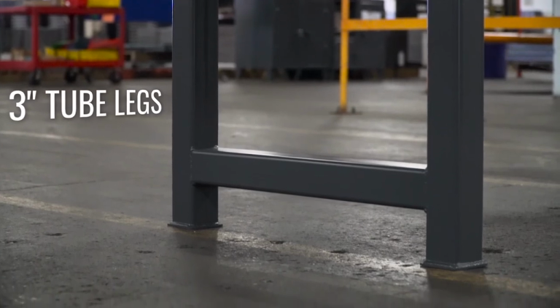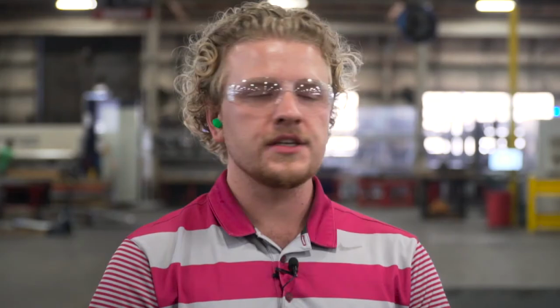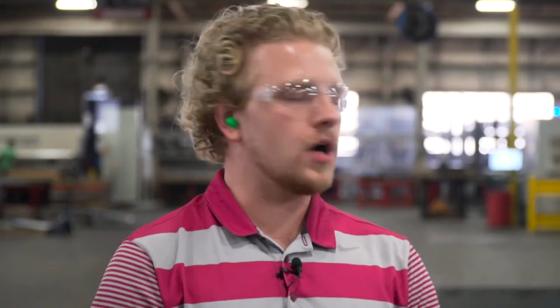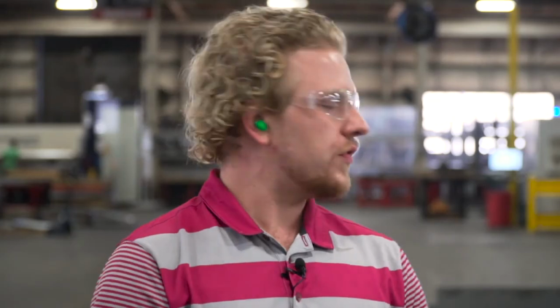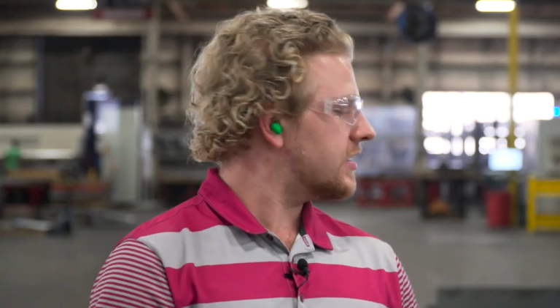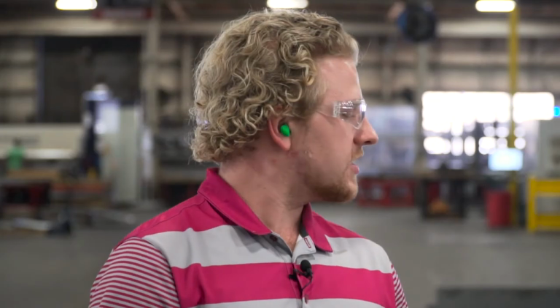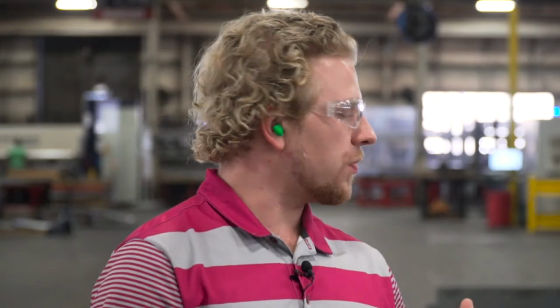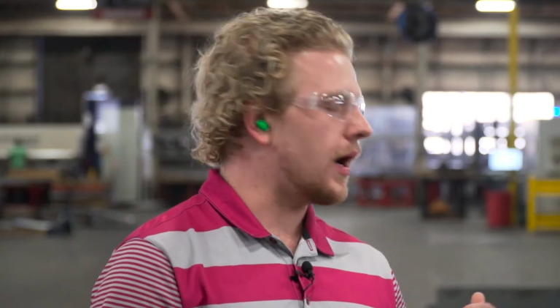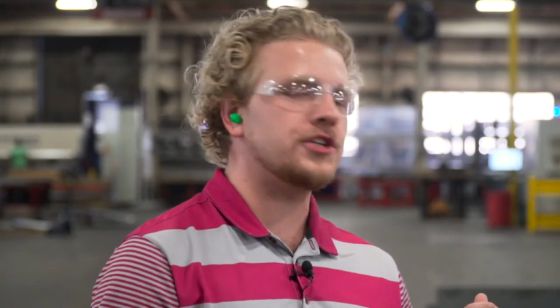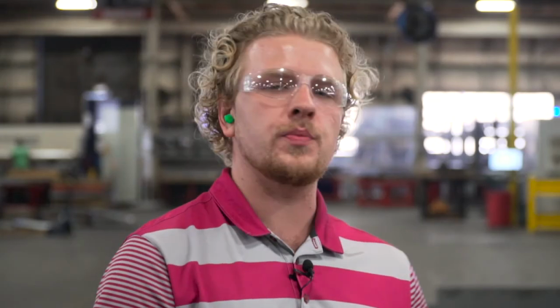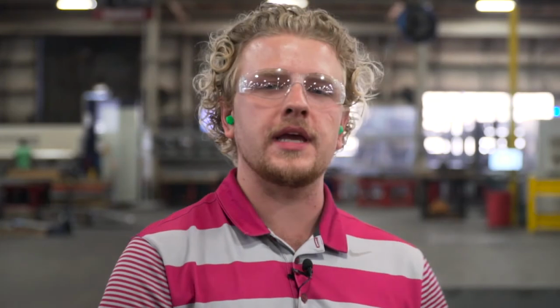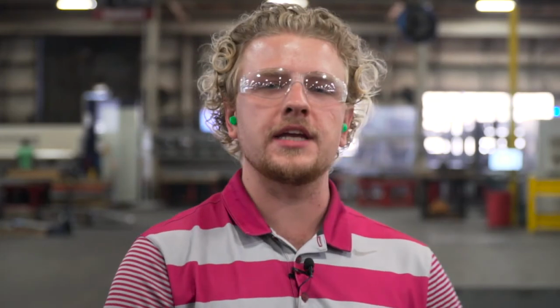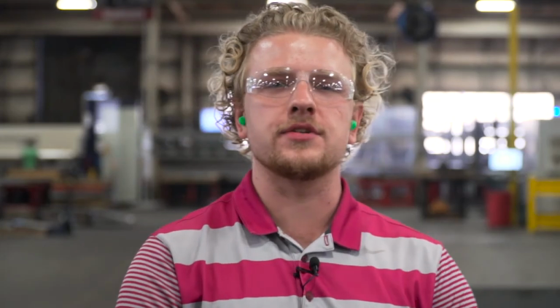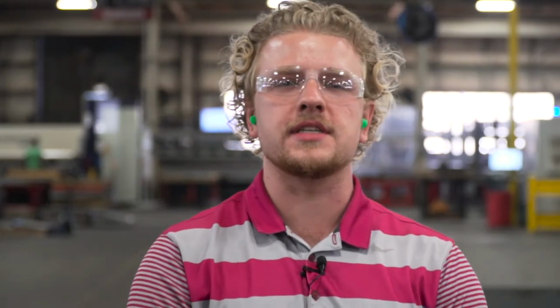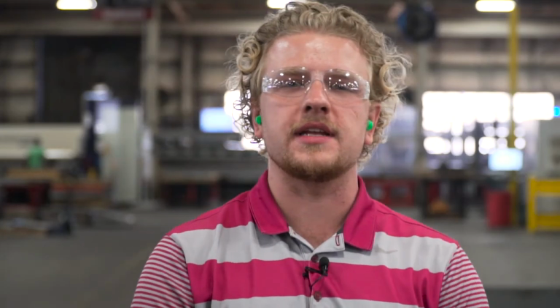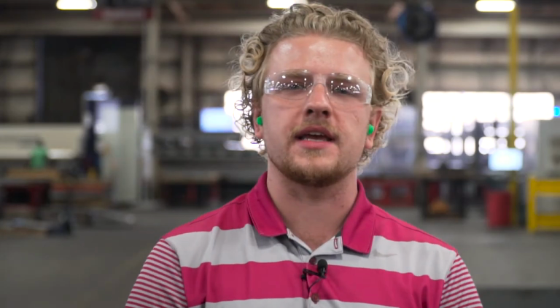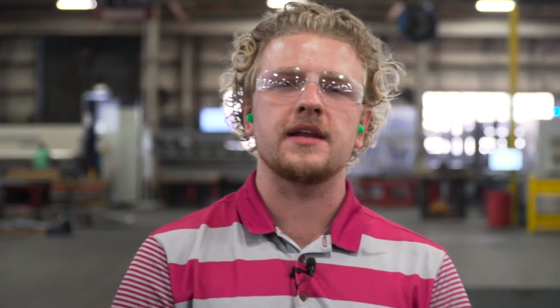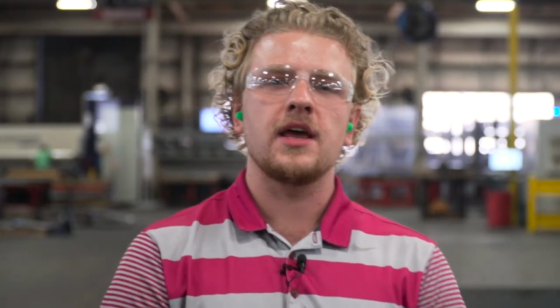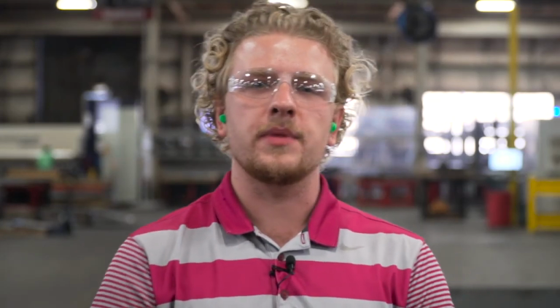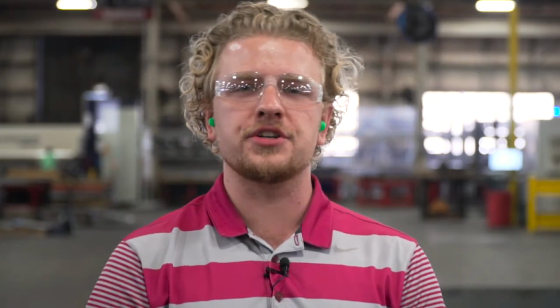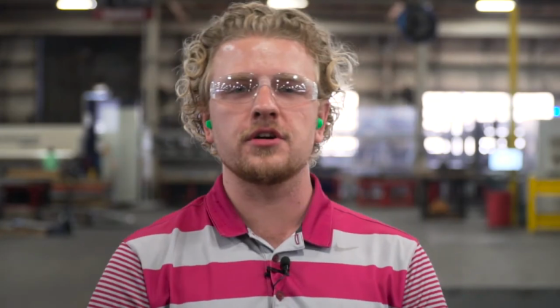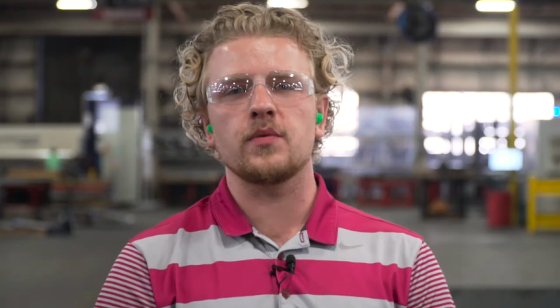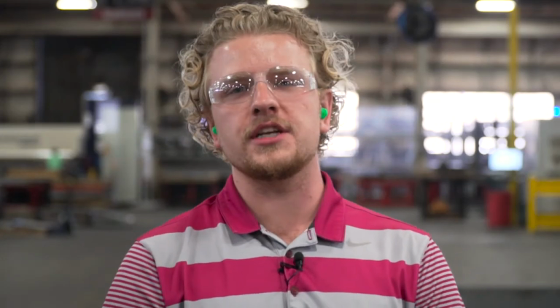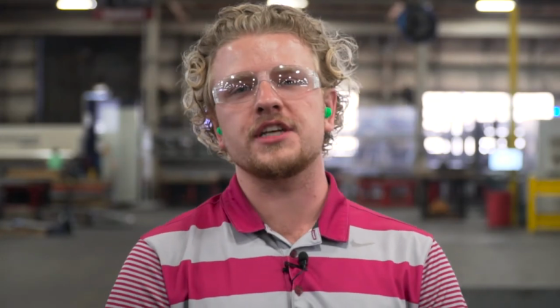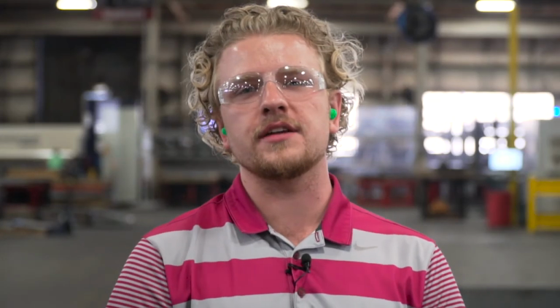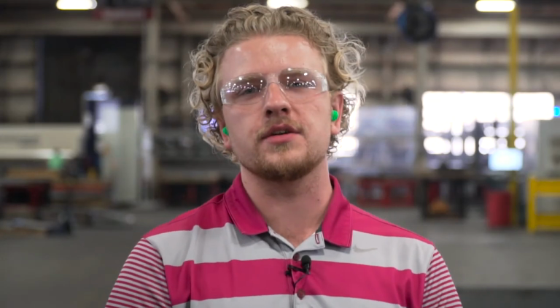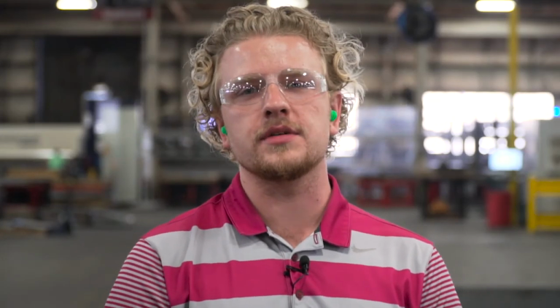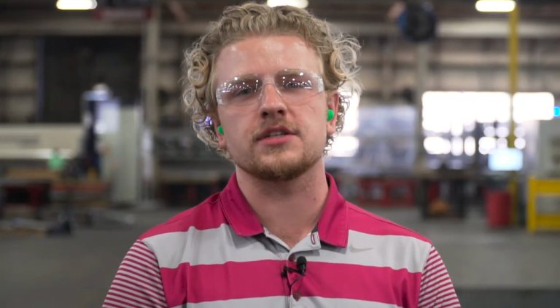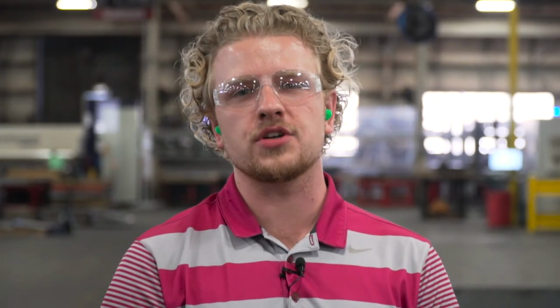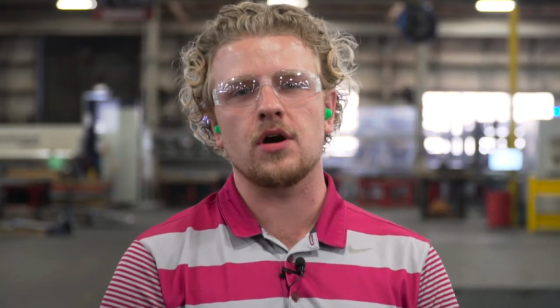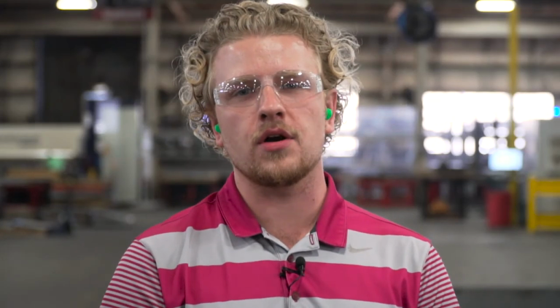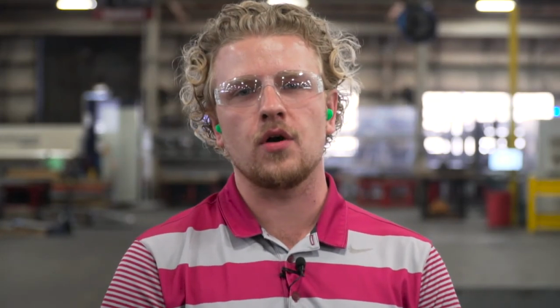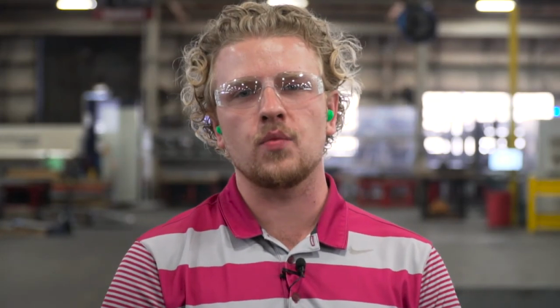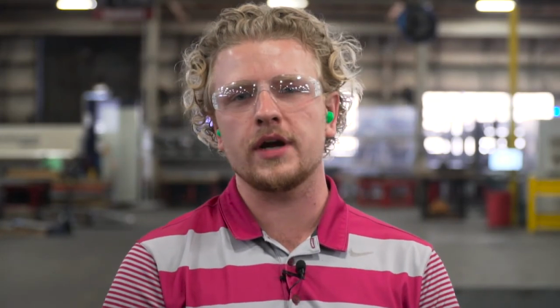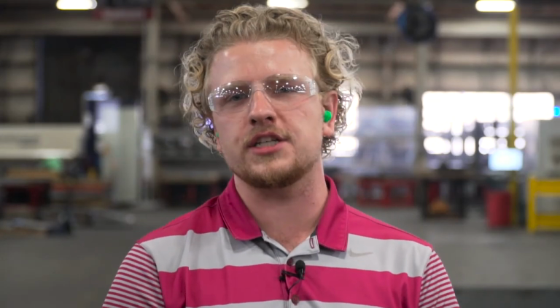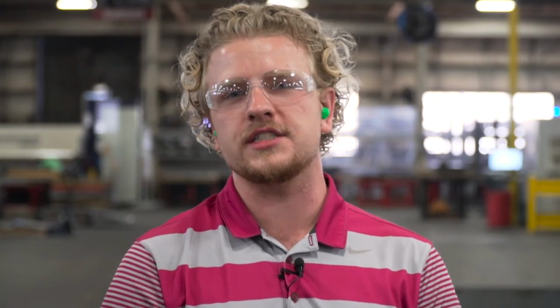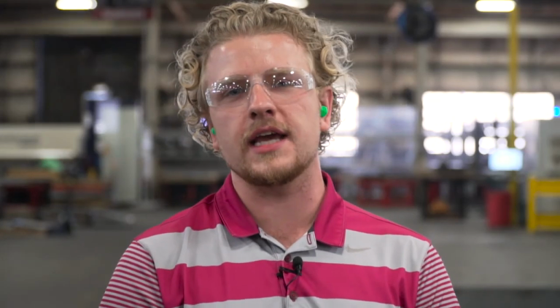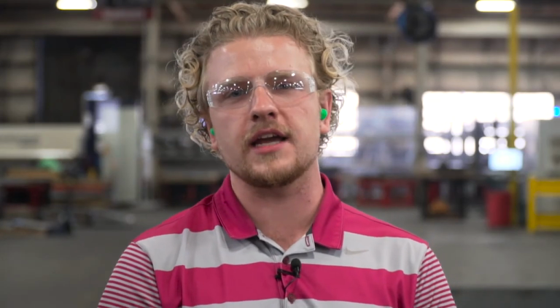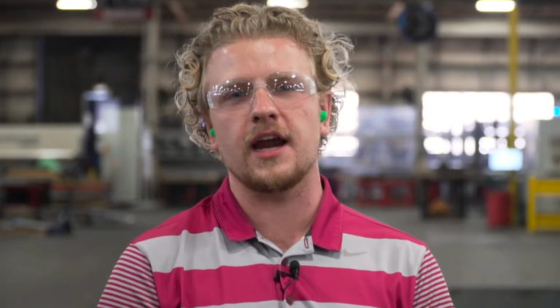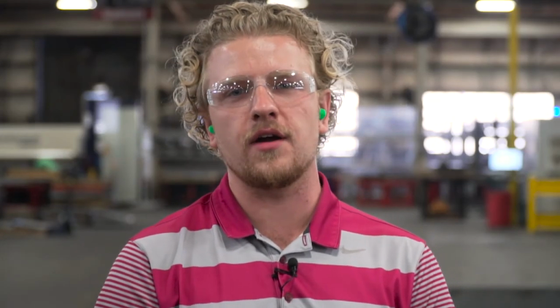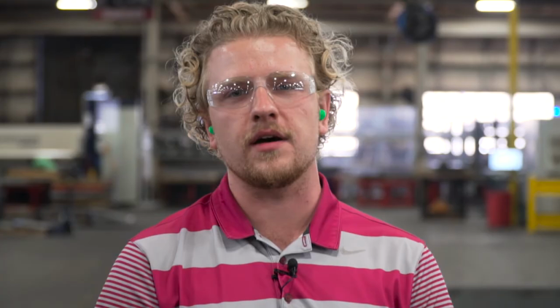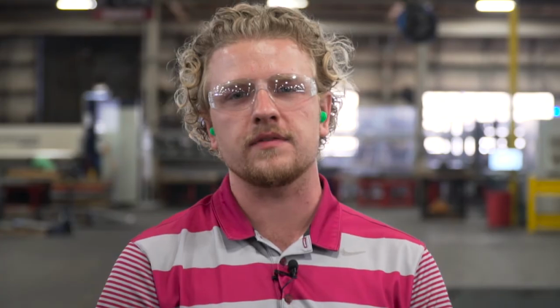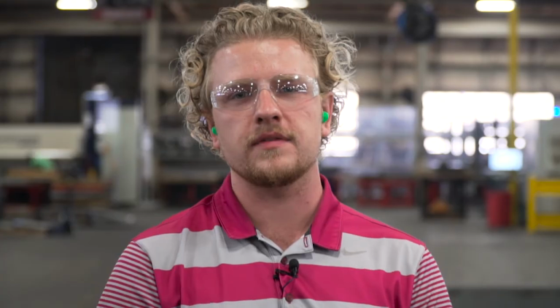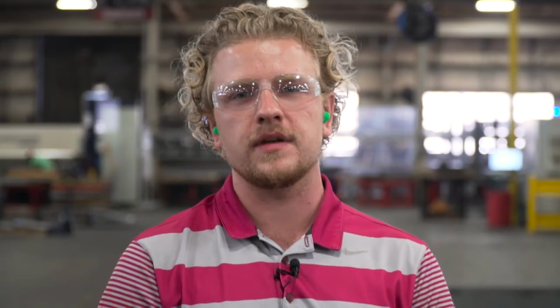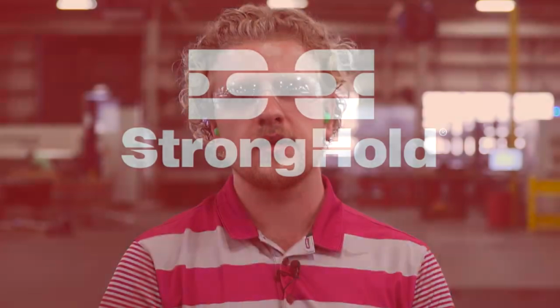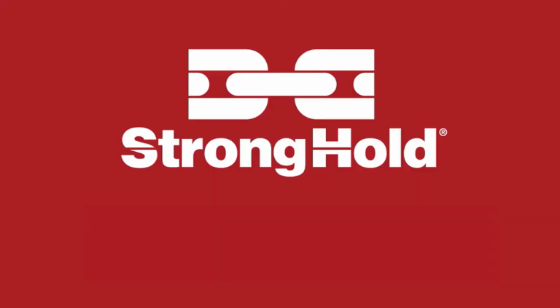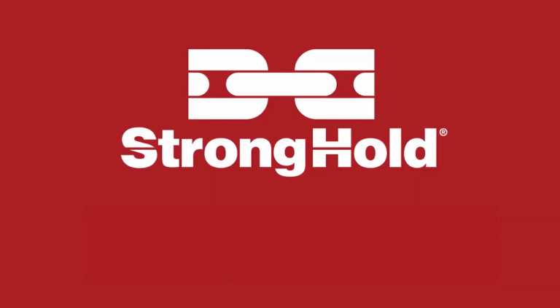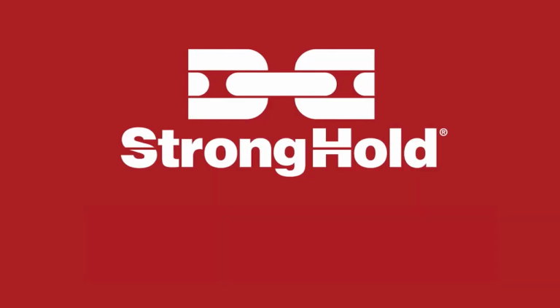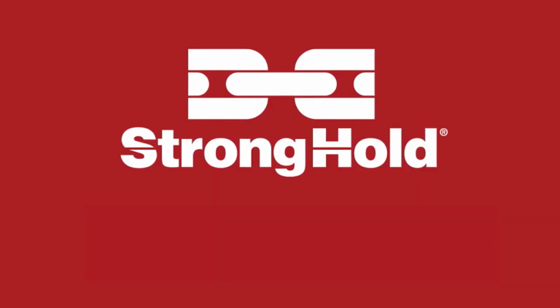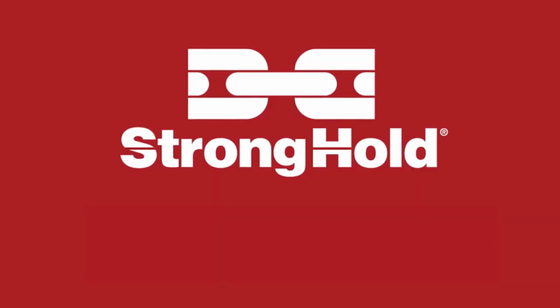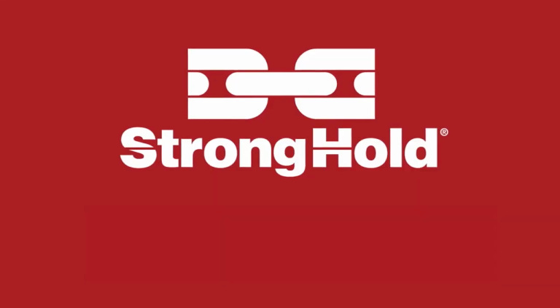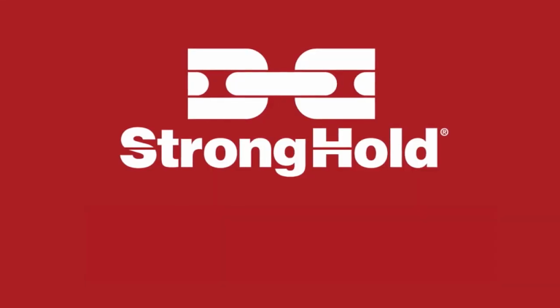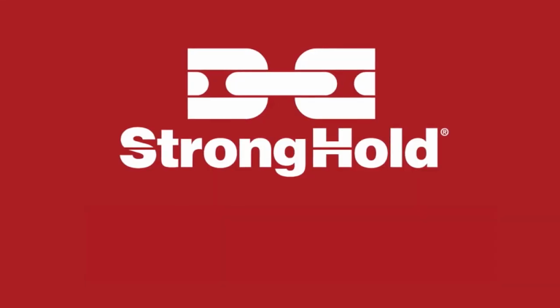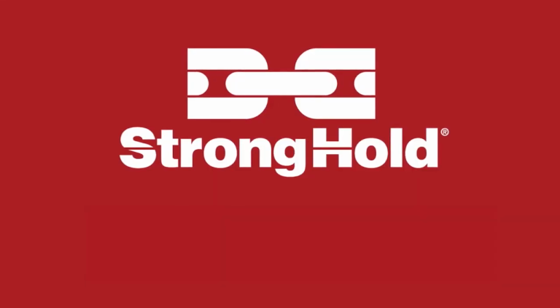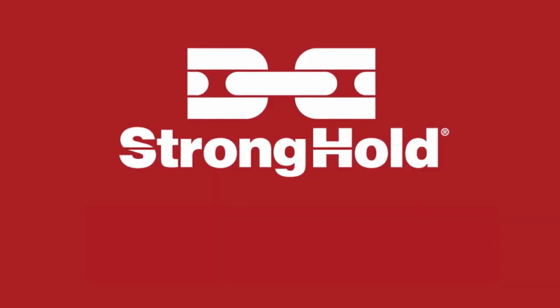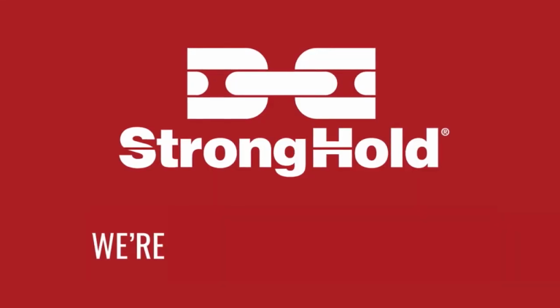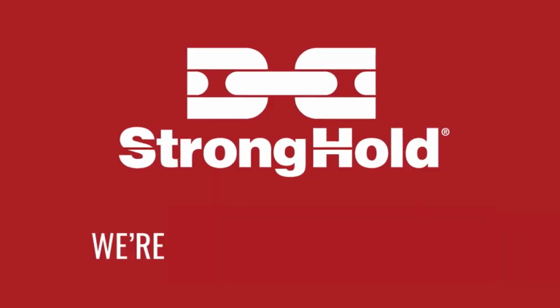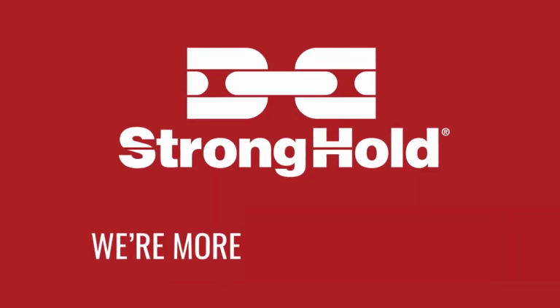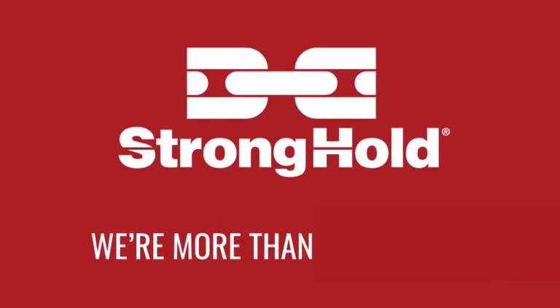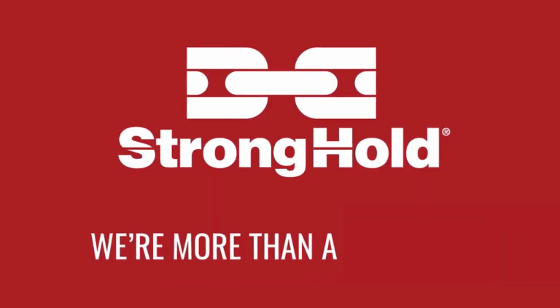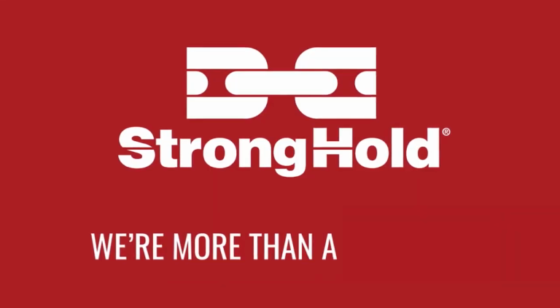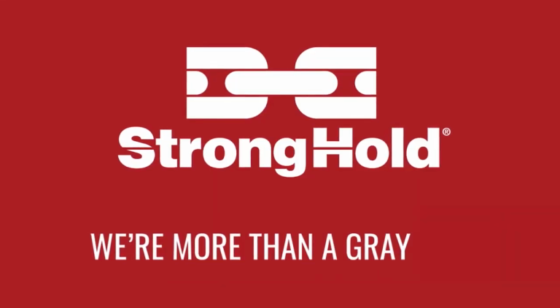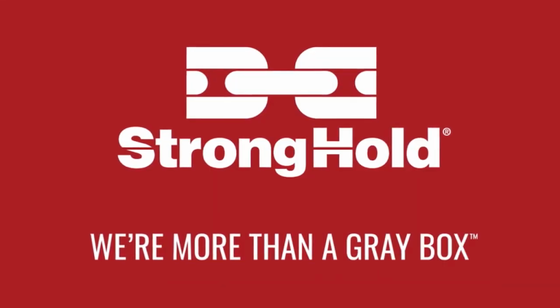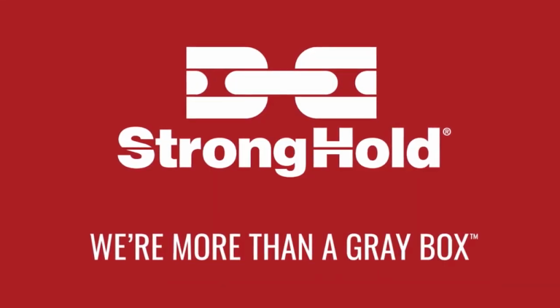So if this is a product you'd be interested in, be sure to reach out to us at Stronghold and we'll get you taken care of. Stronghold — we're more than a great box.